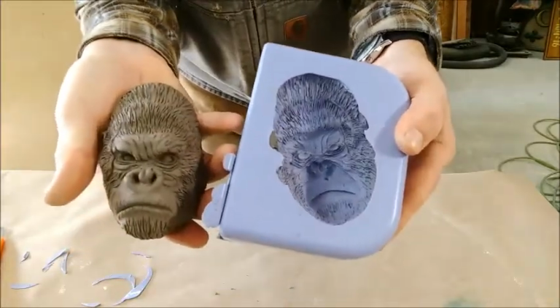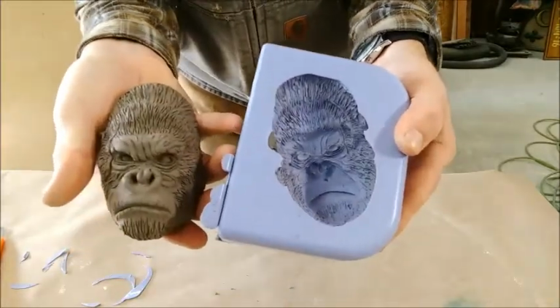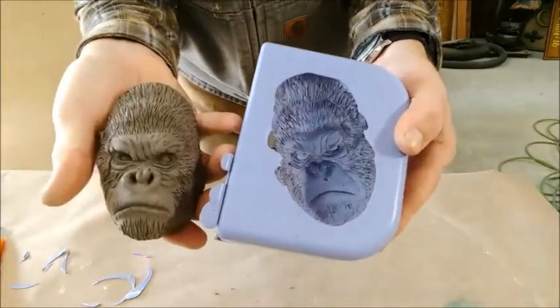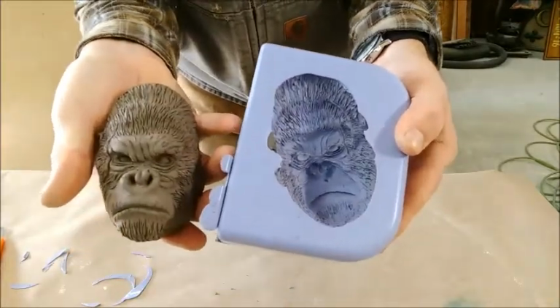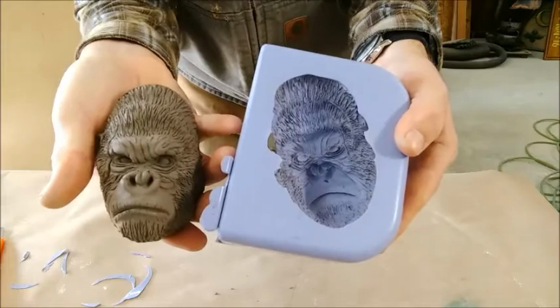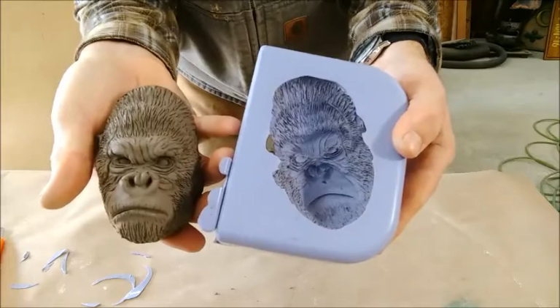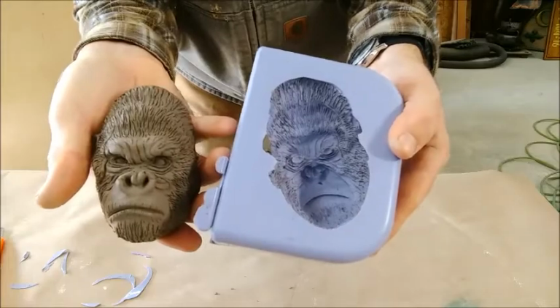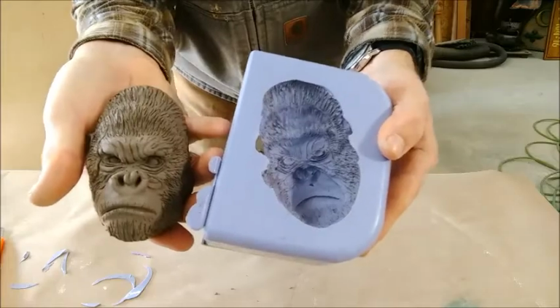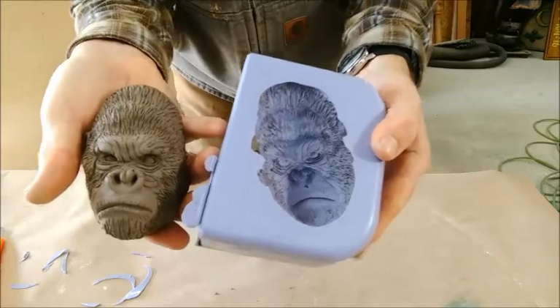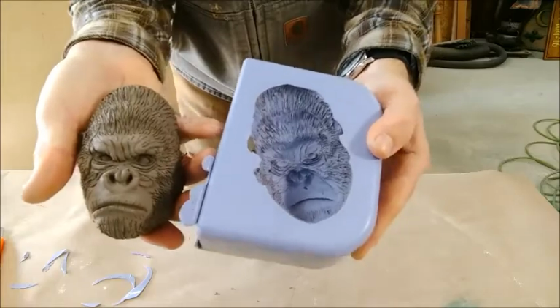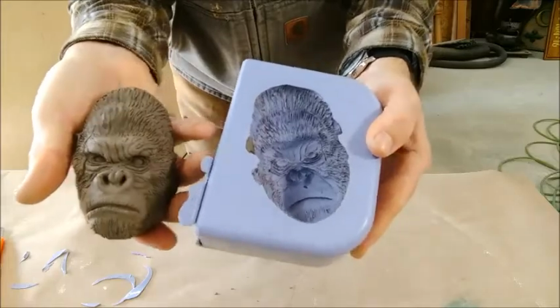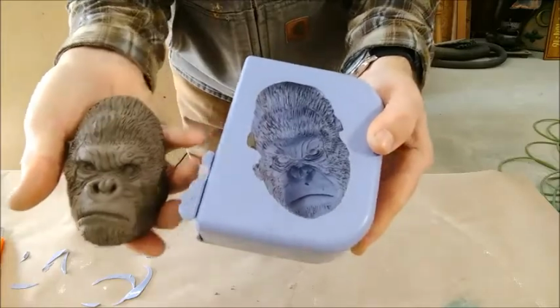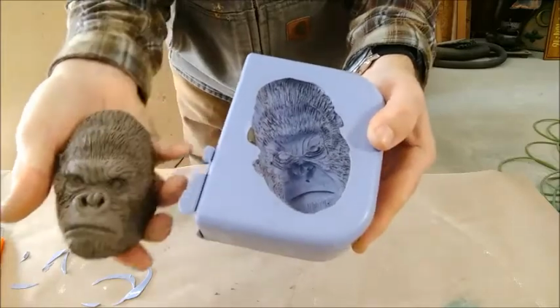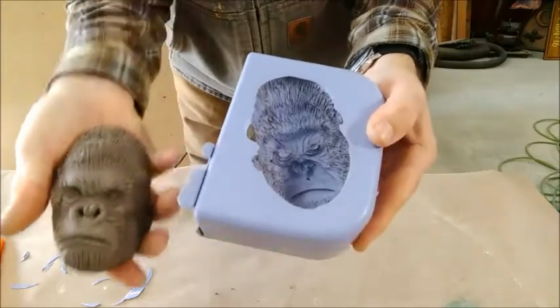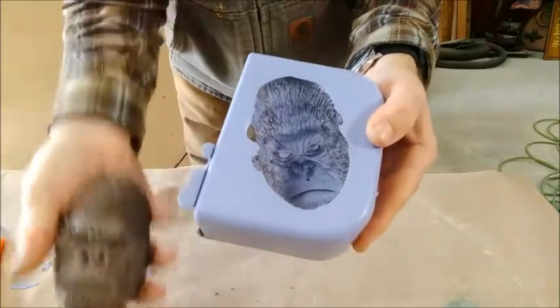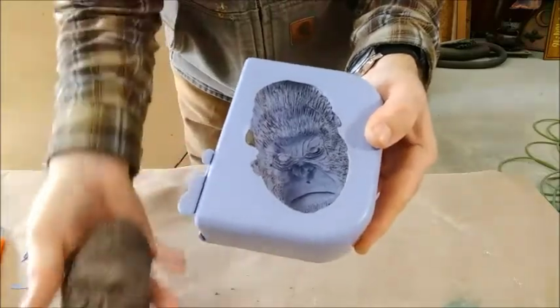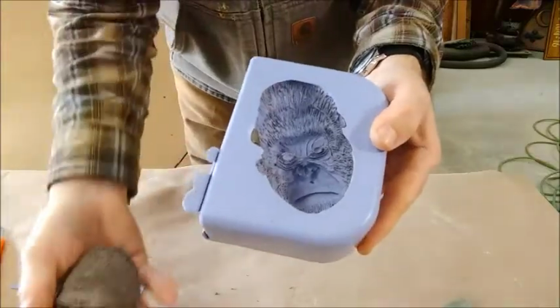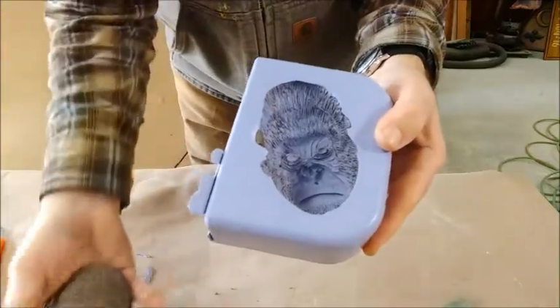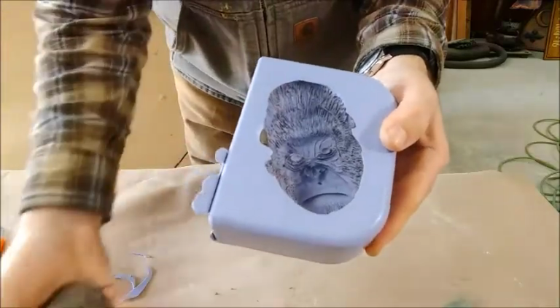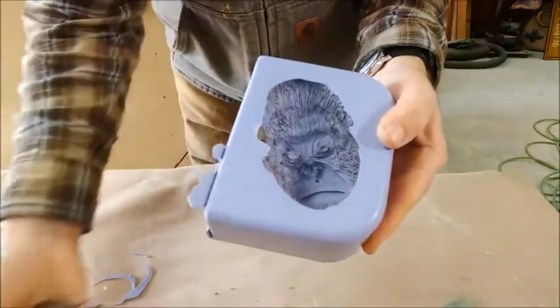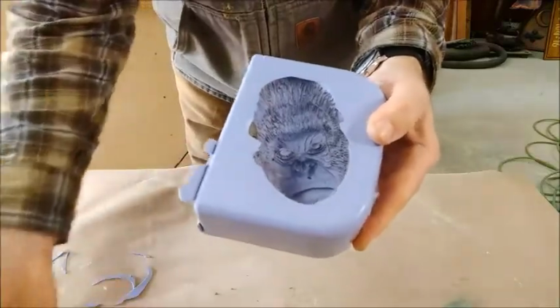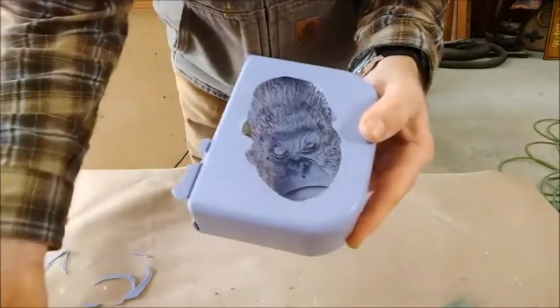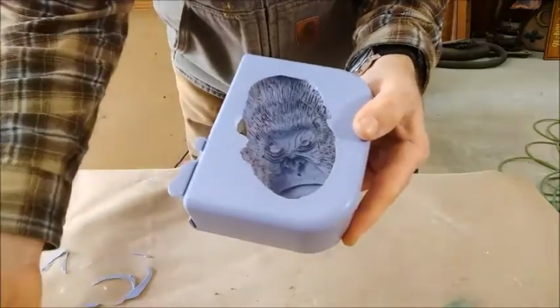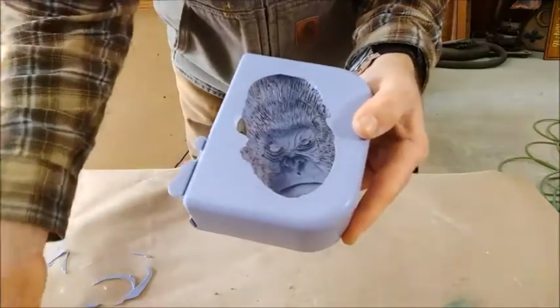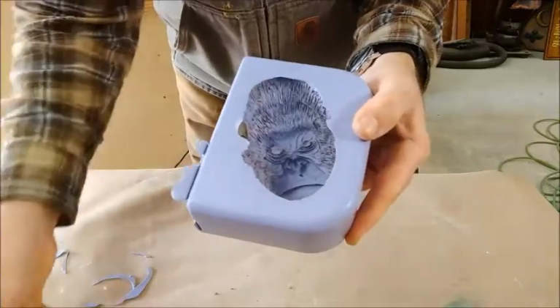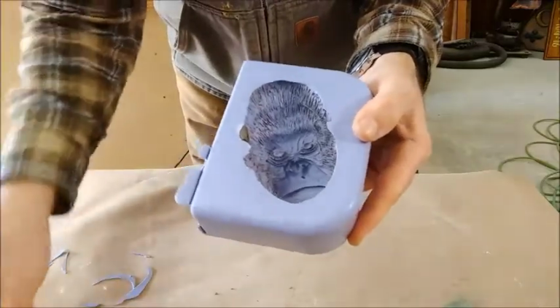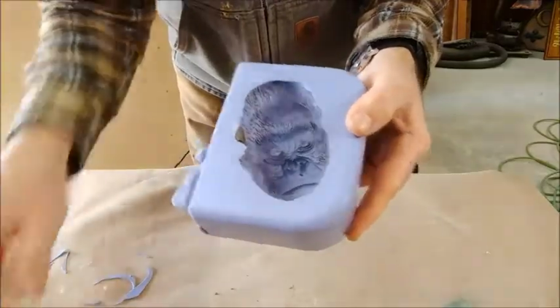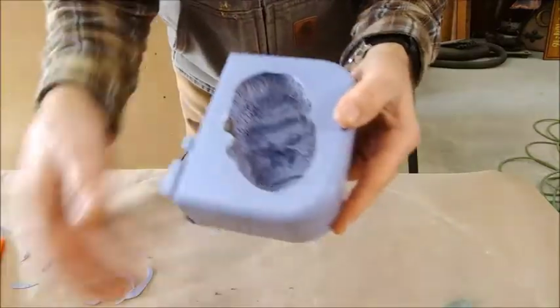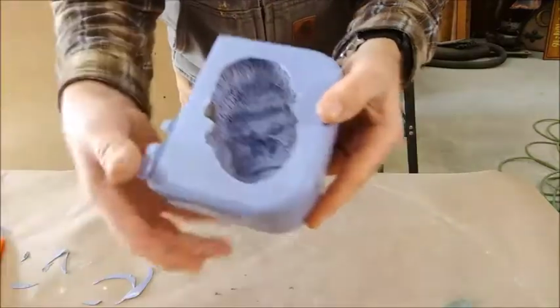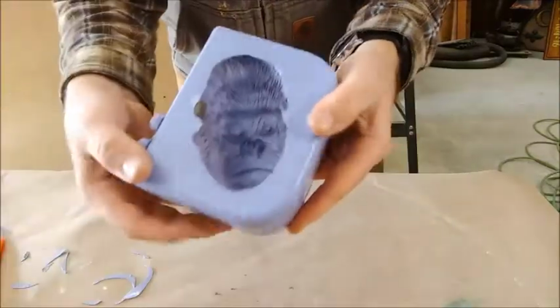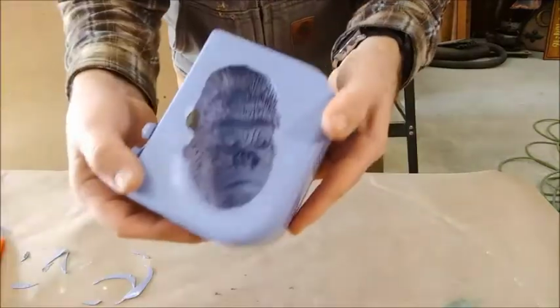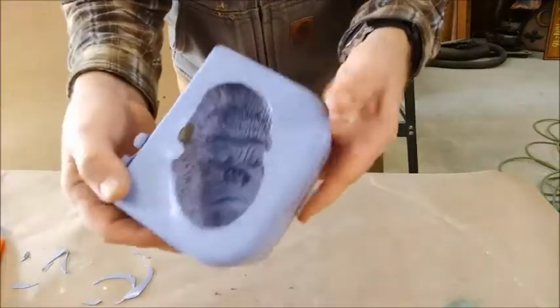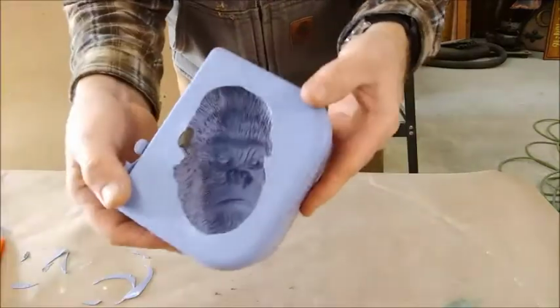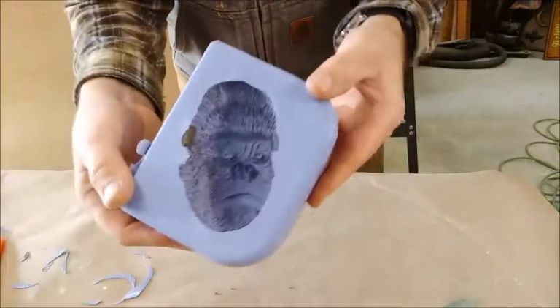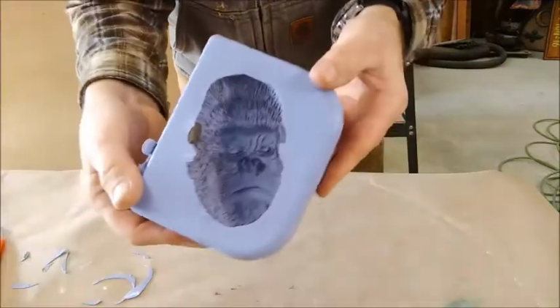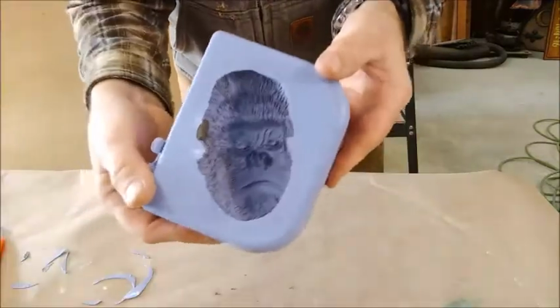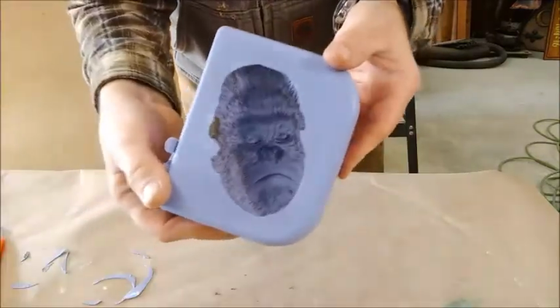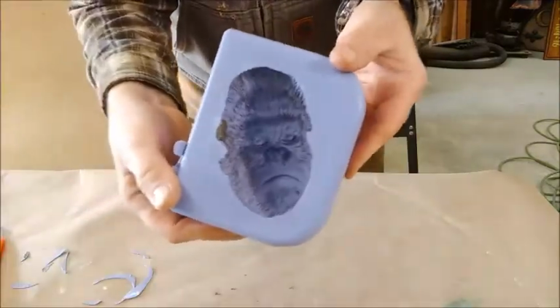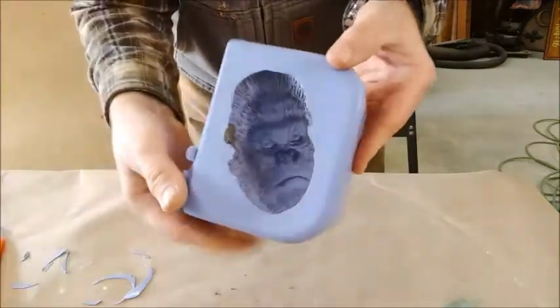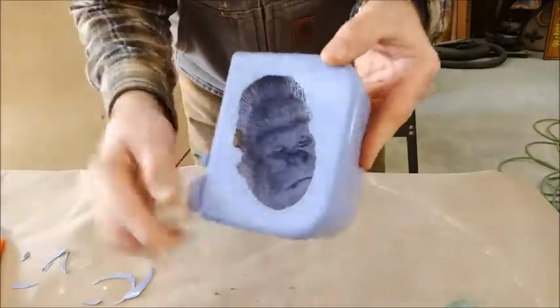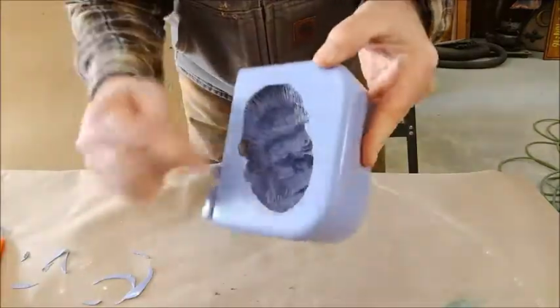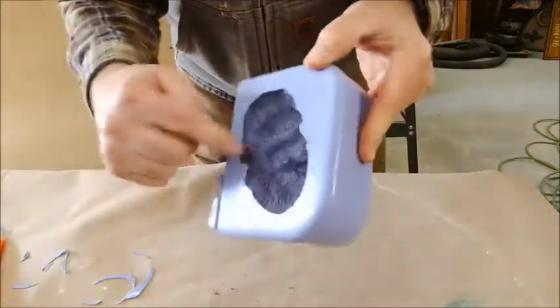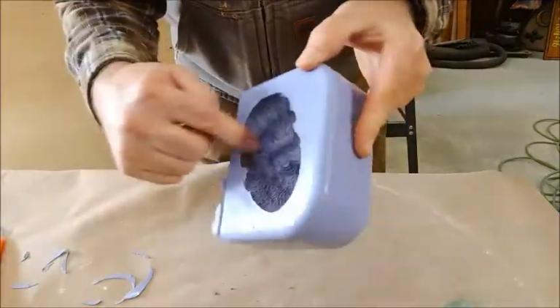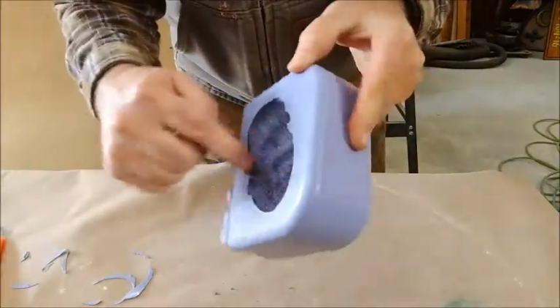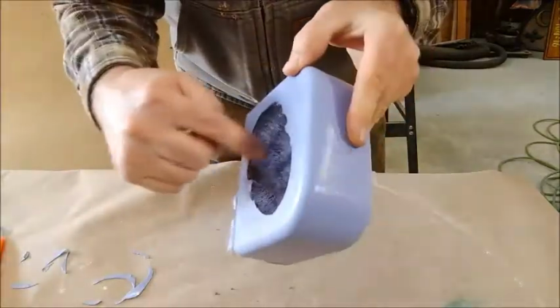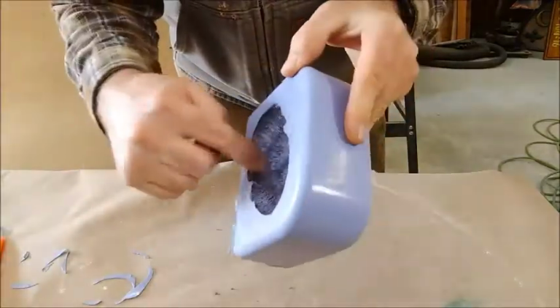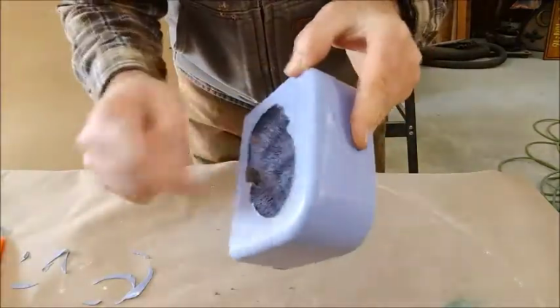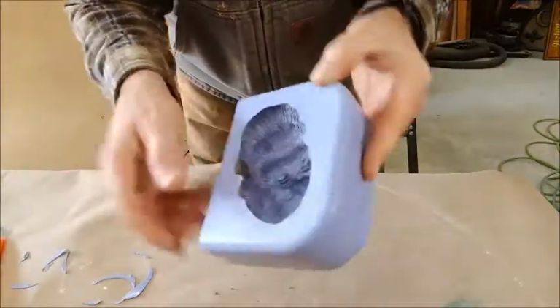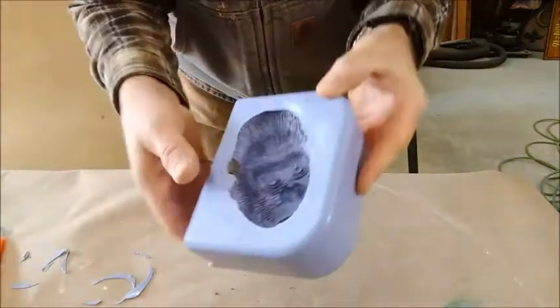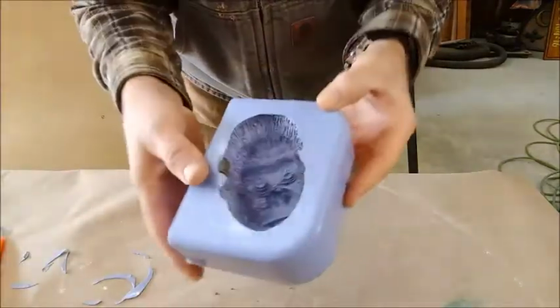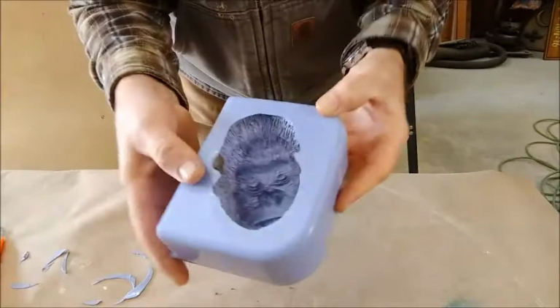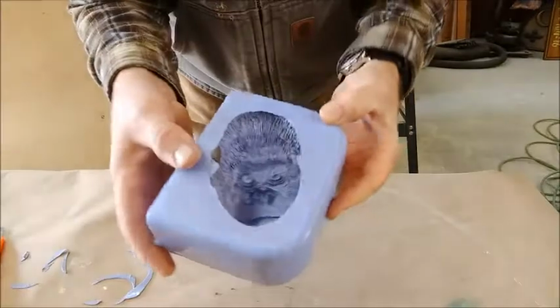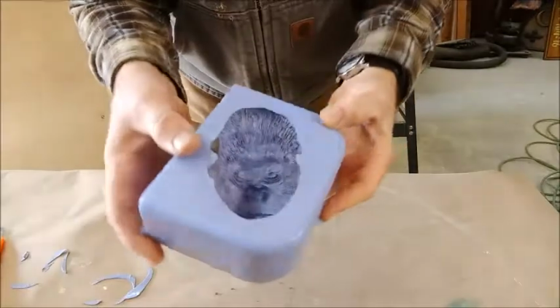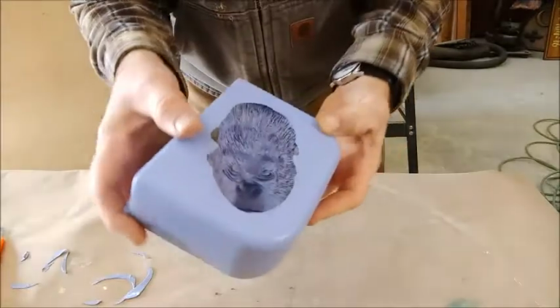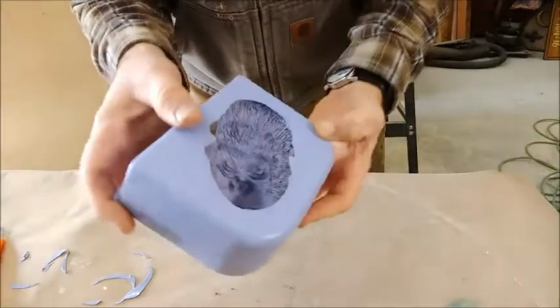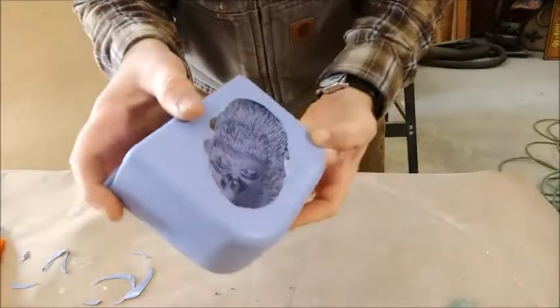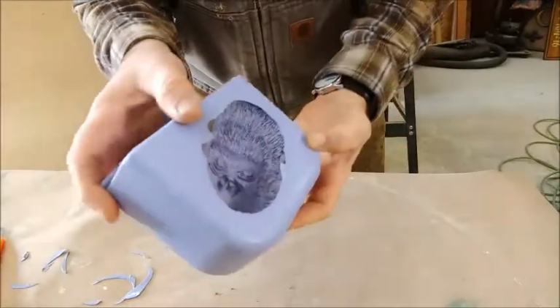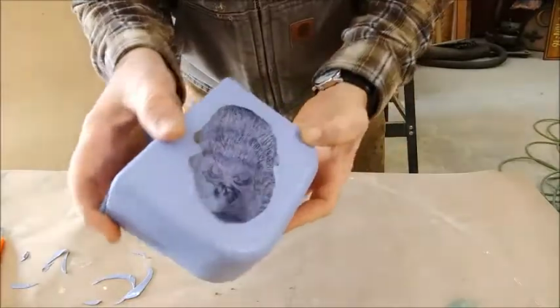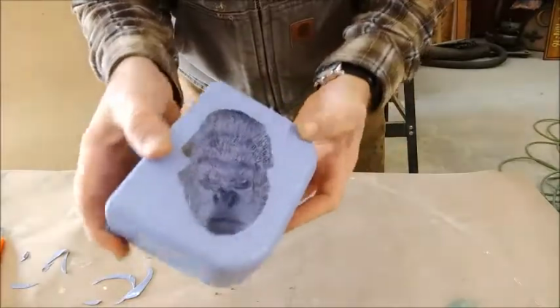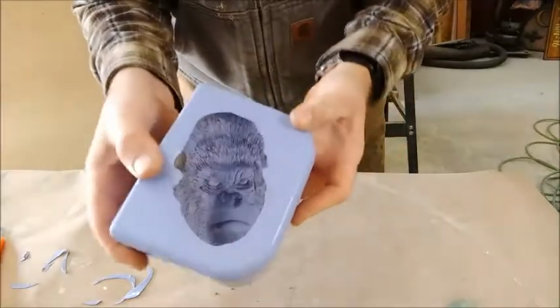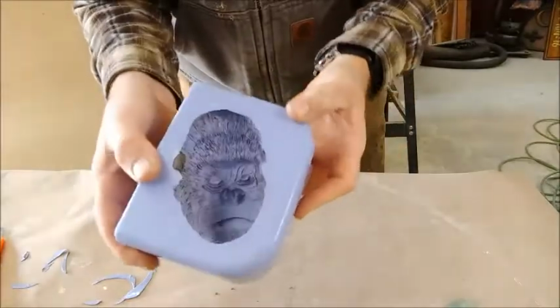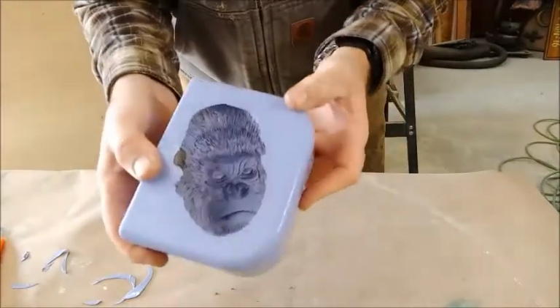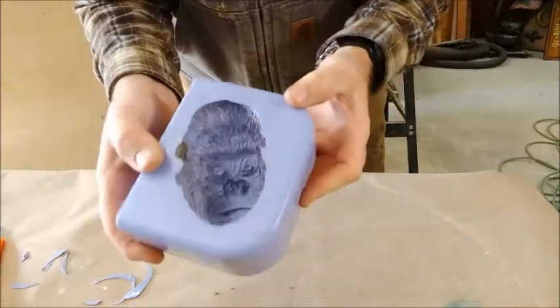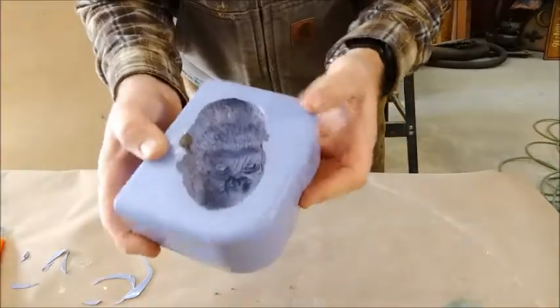I'll take some water and clean out any of the remaining clay. Now the mold is cleaned out and ready for casting.